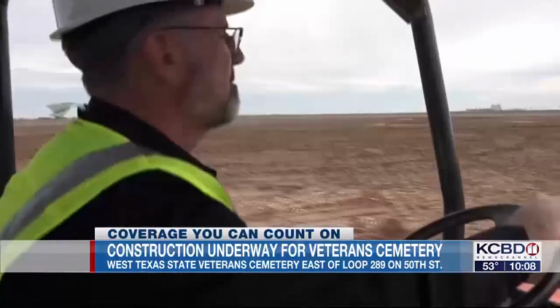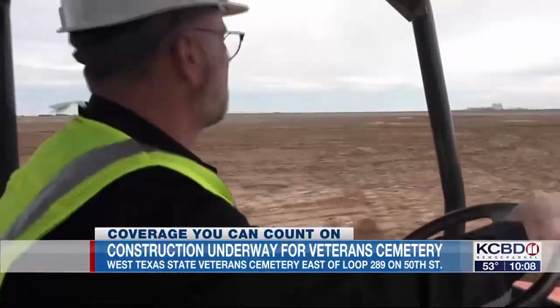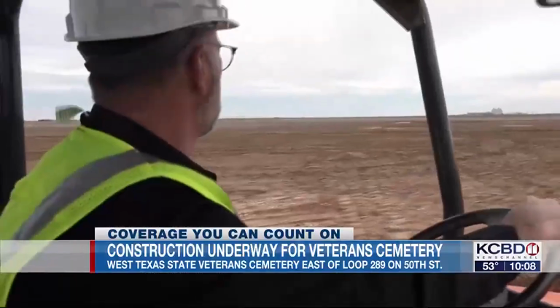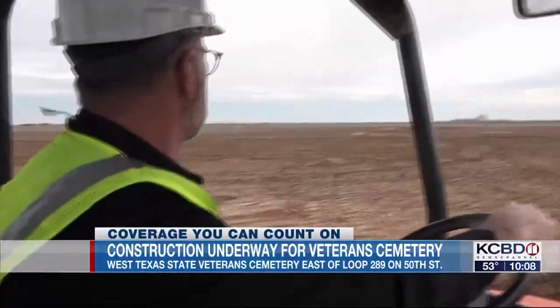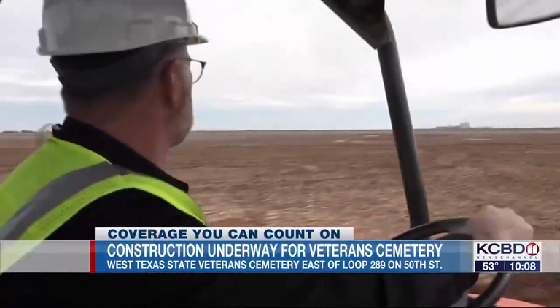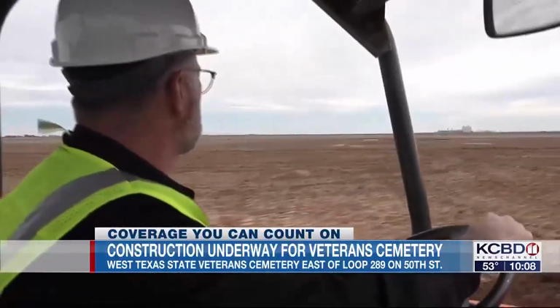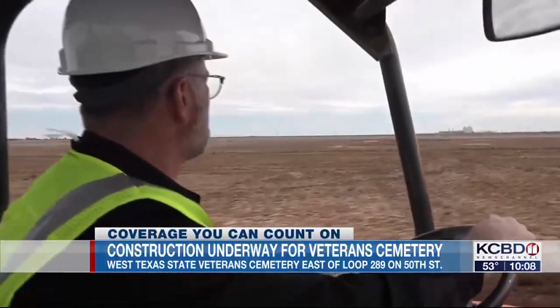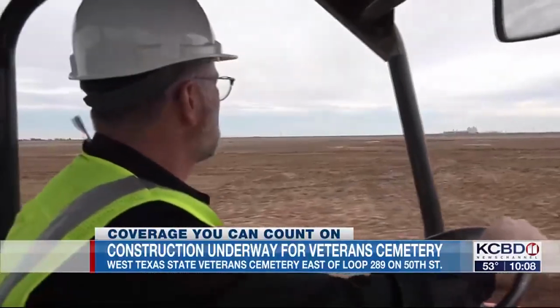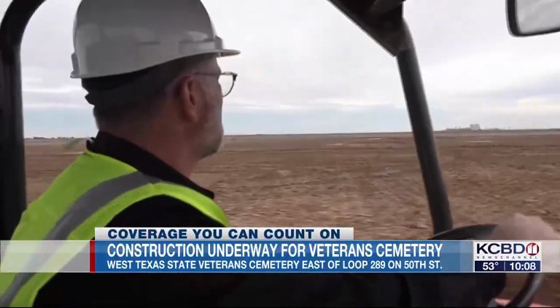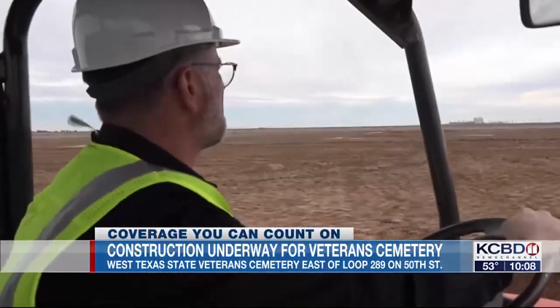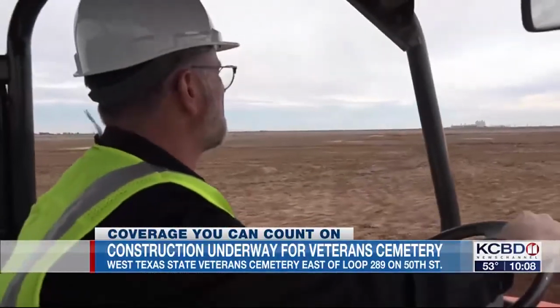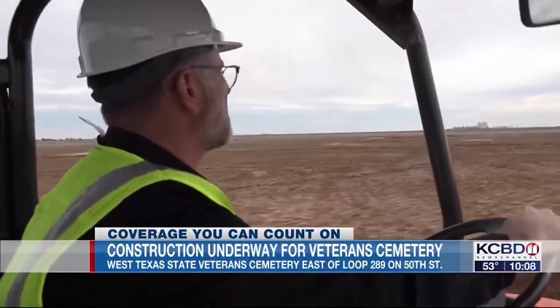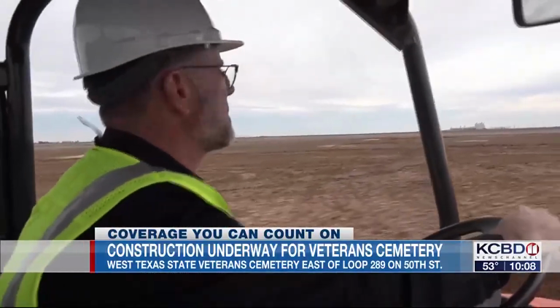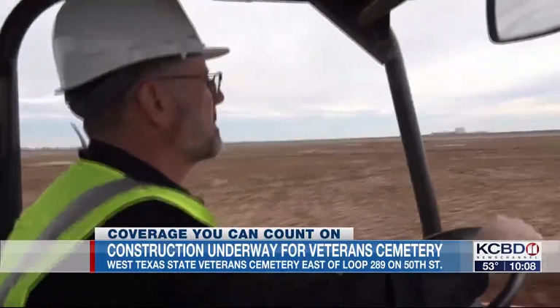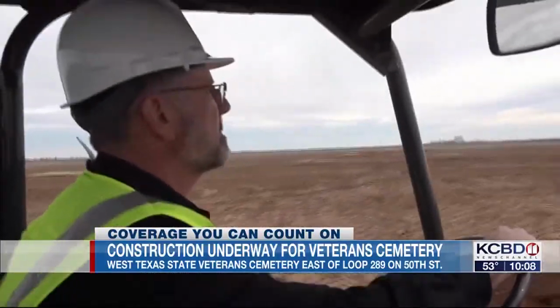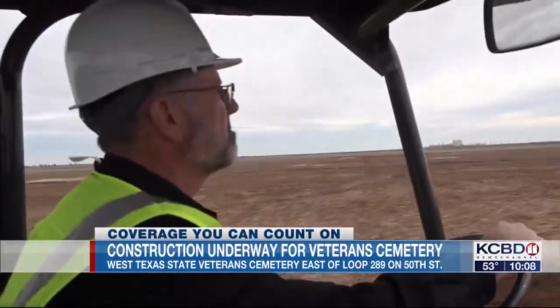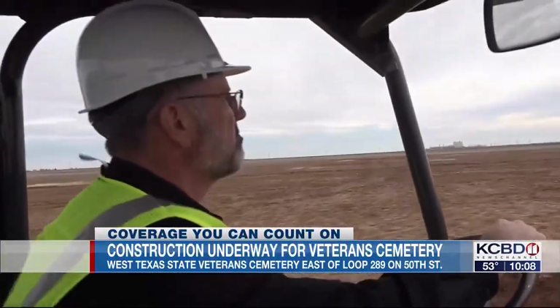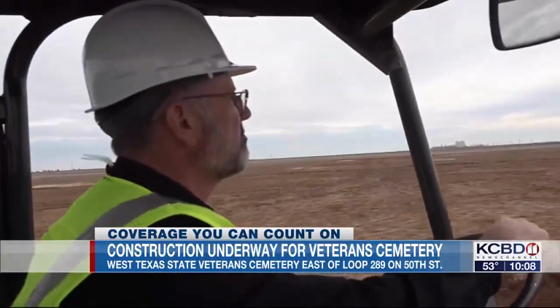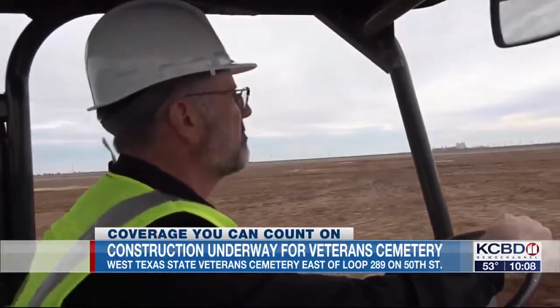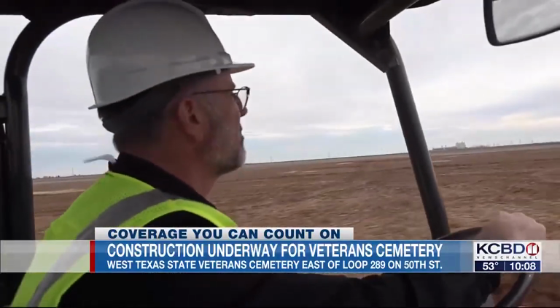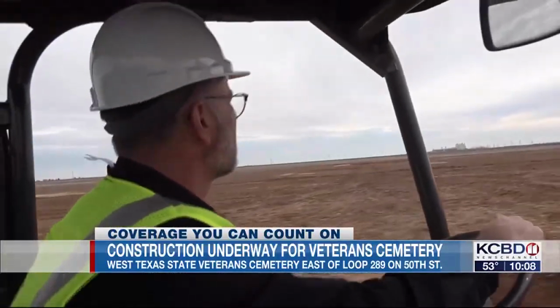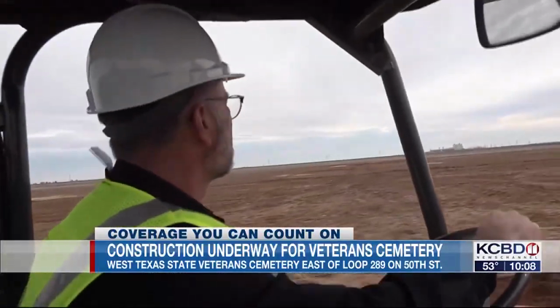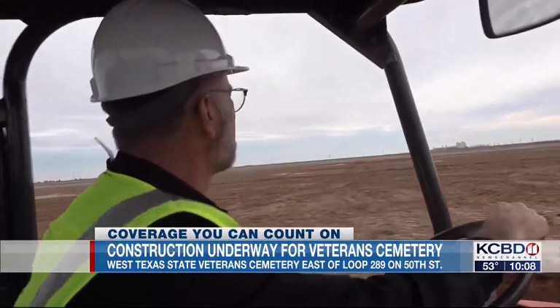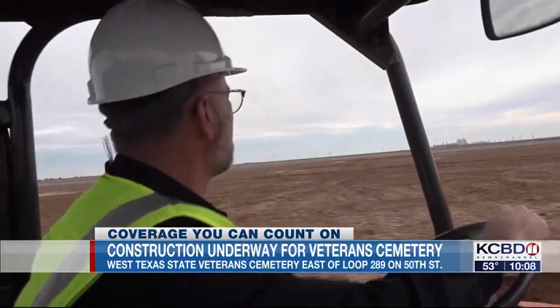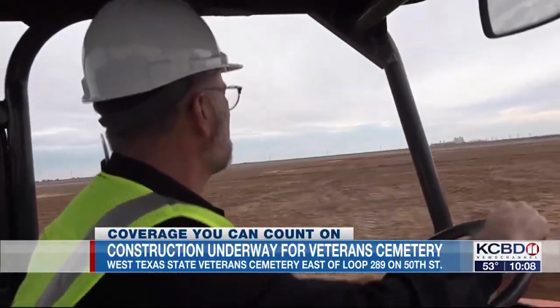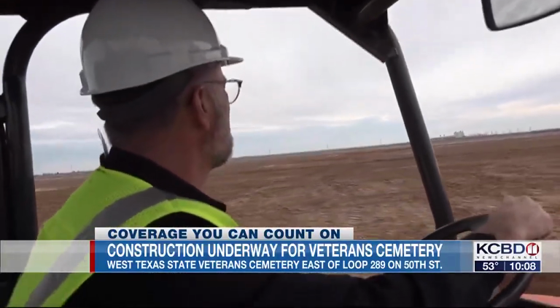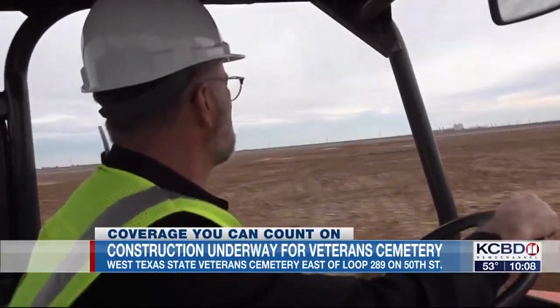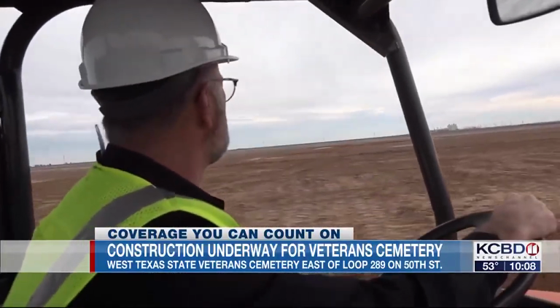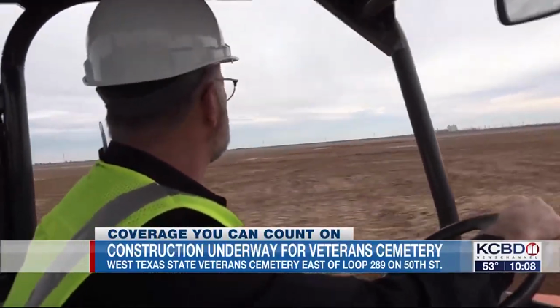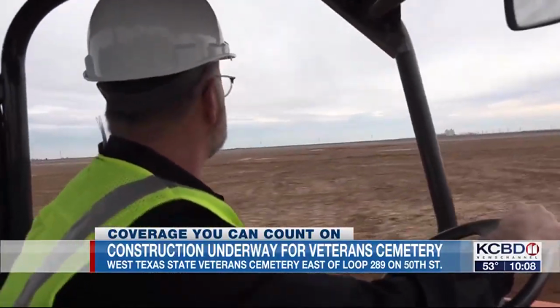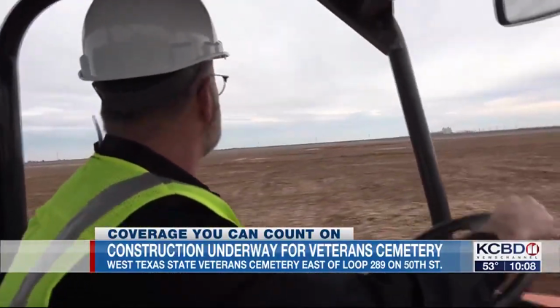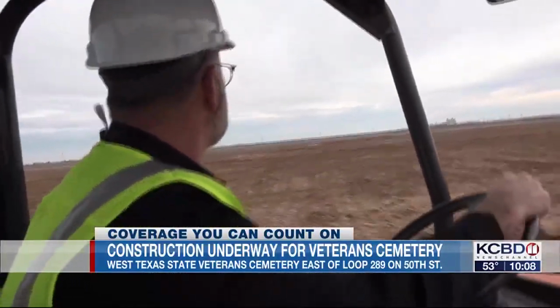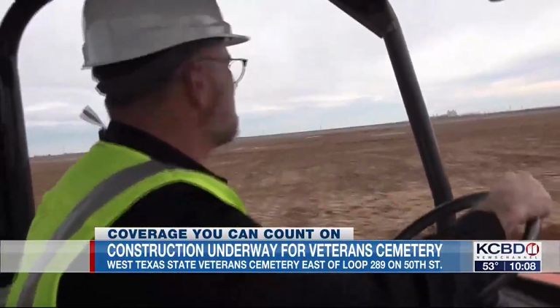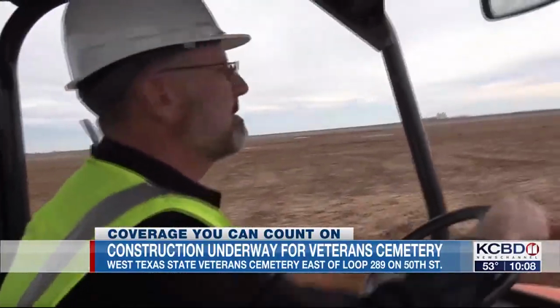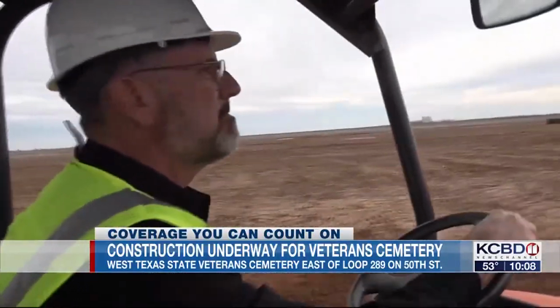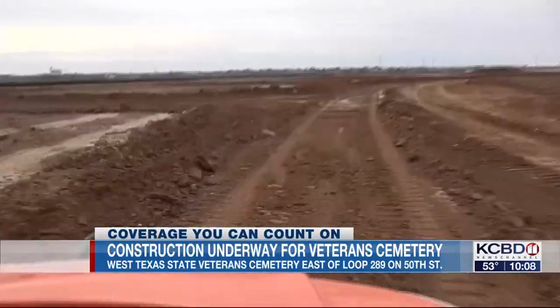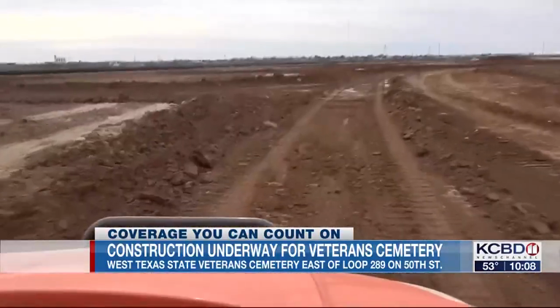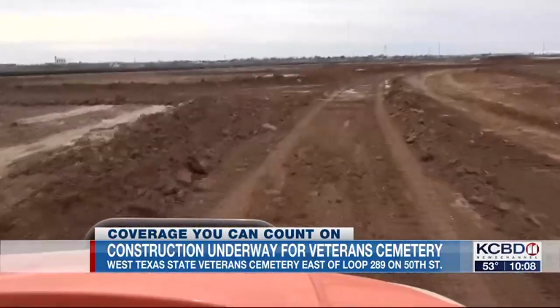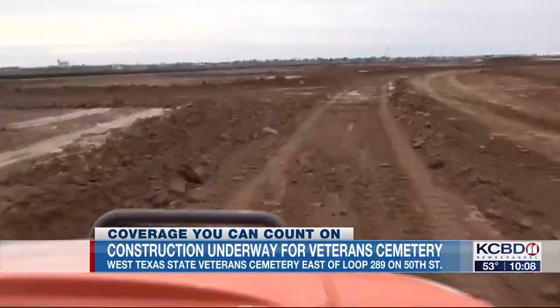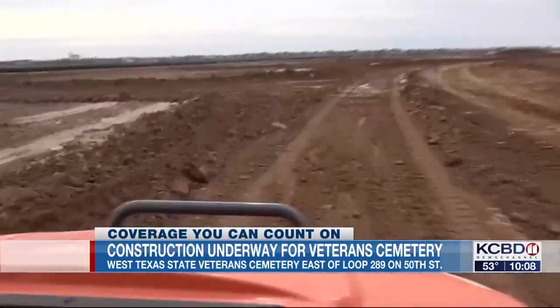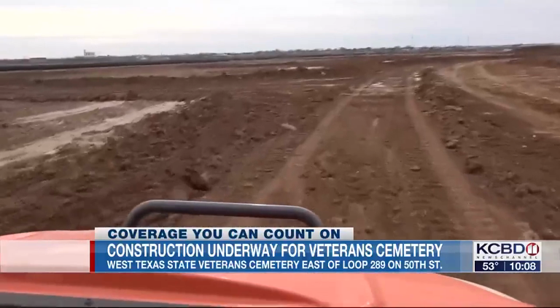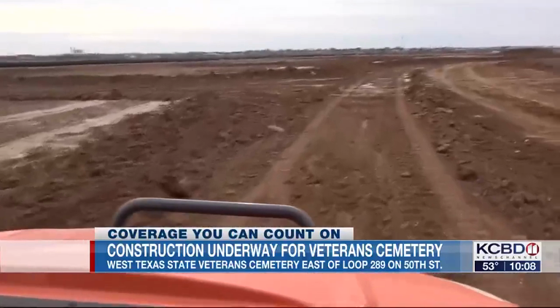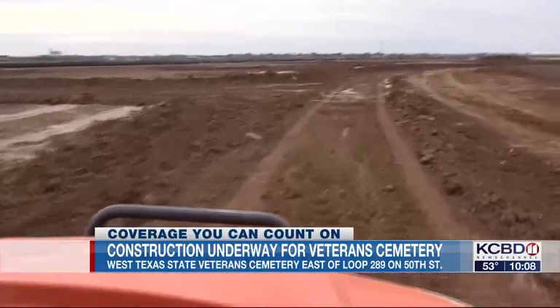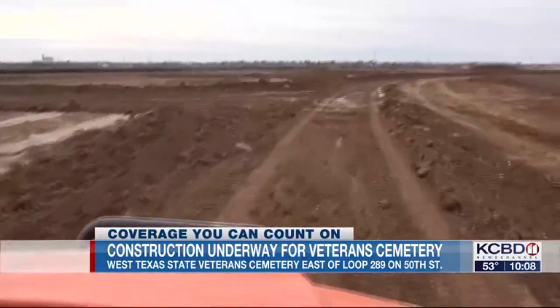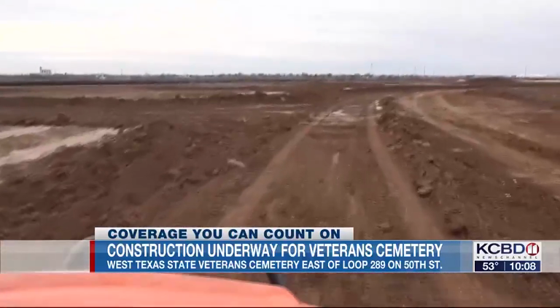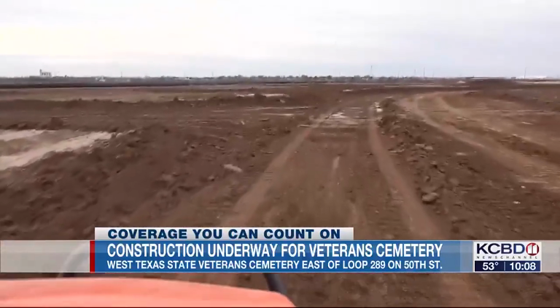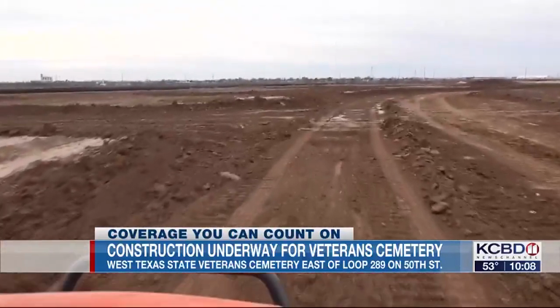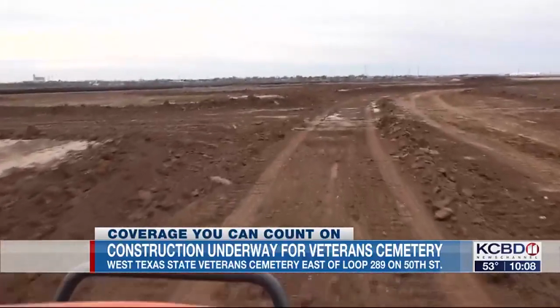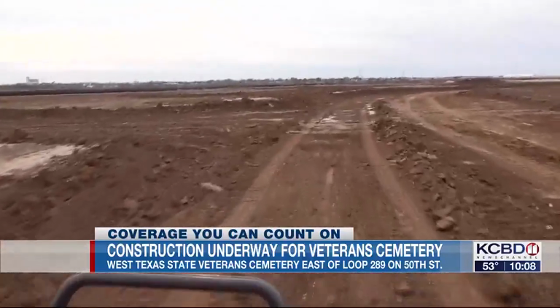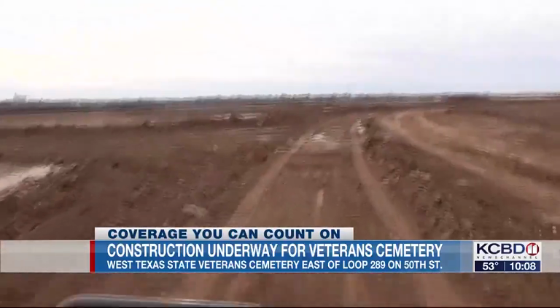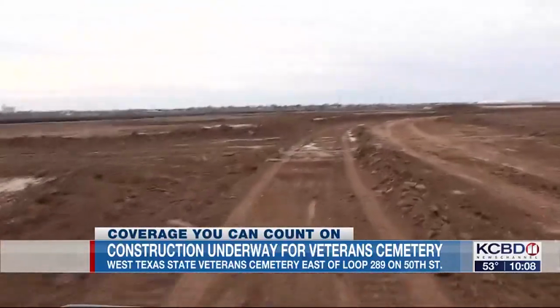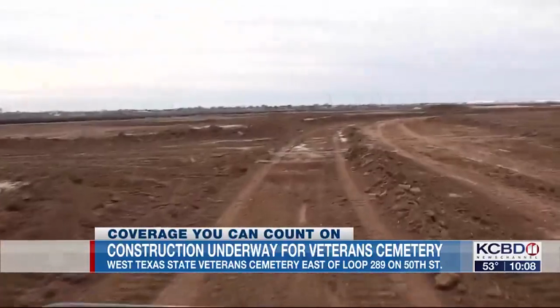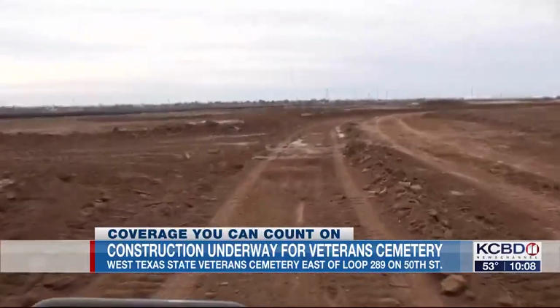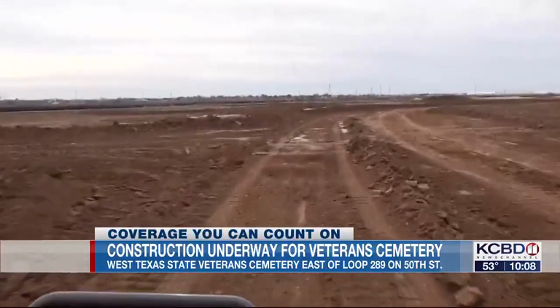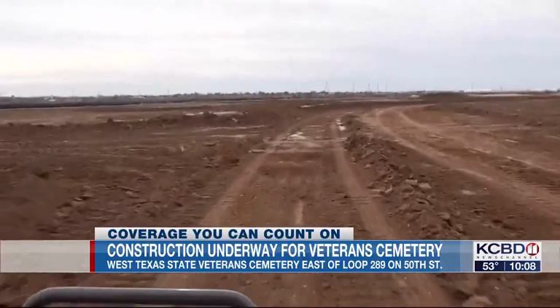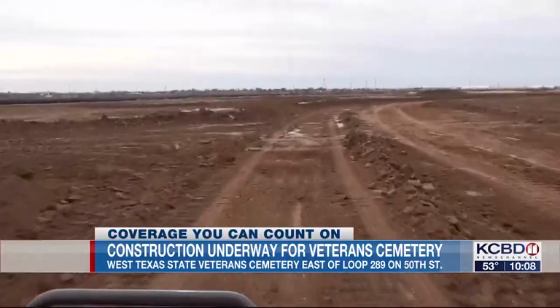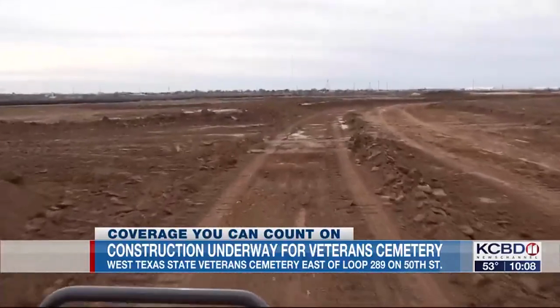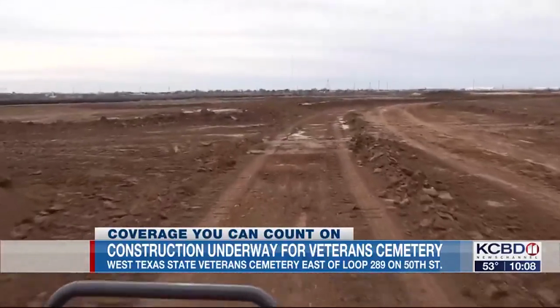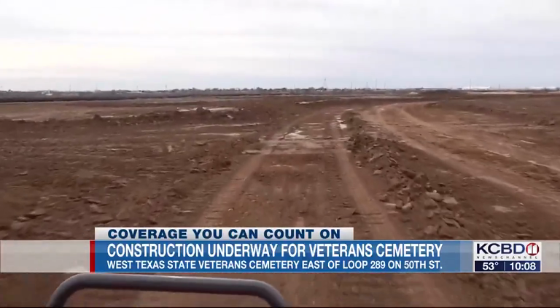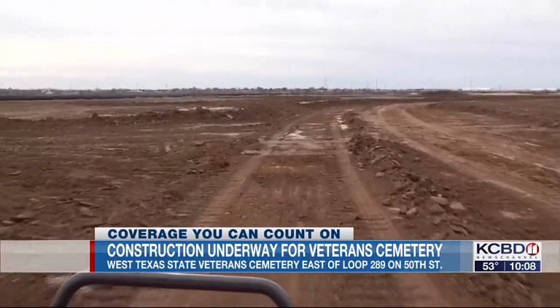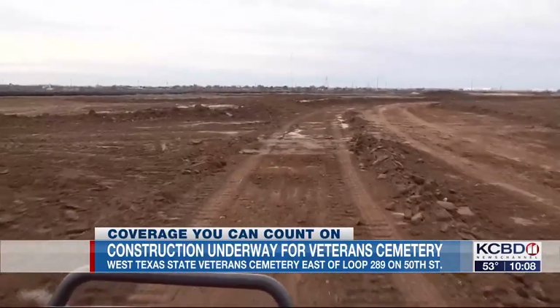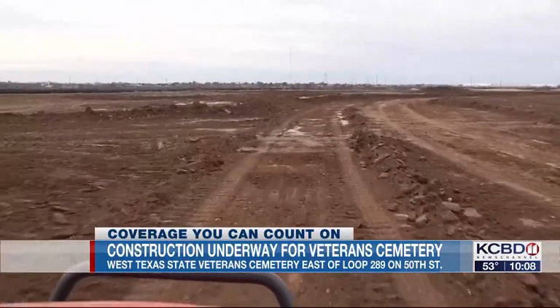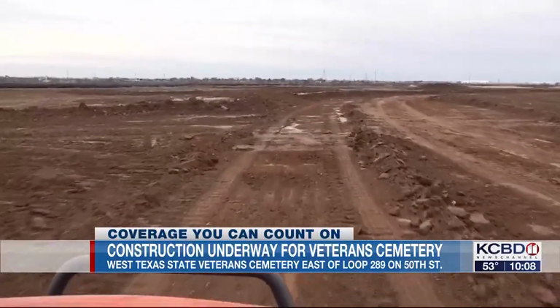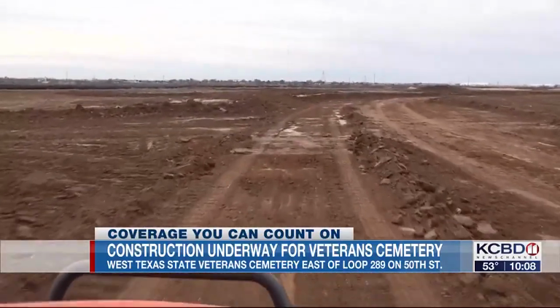While right now it's just dirt, Bearden says native landscaping will transform the land into a beautiful final resting place.